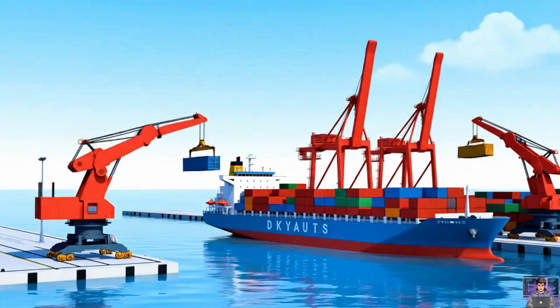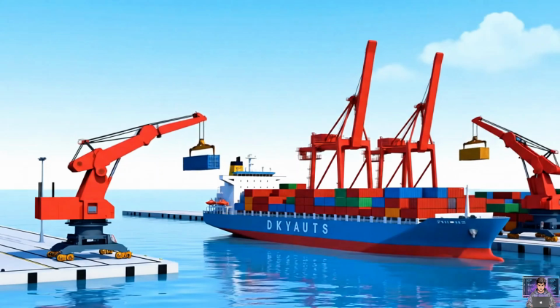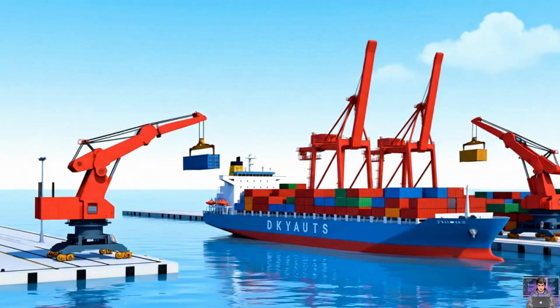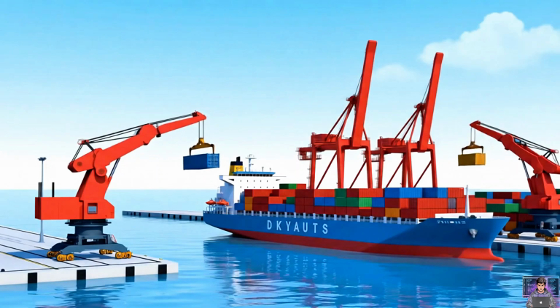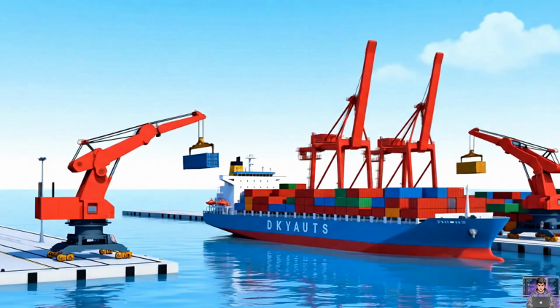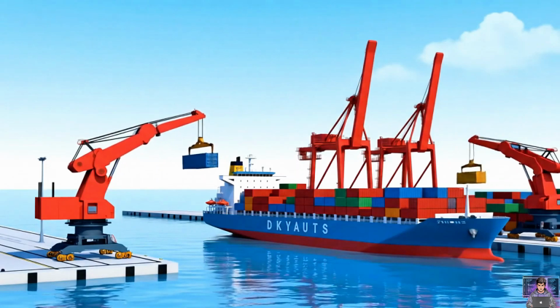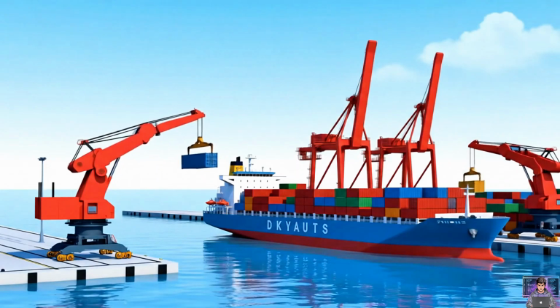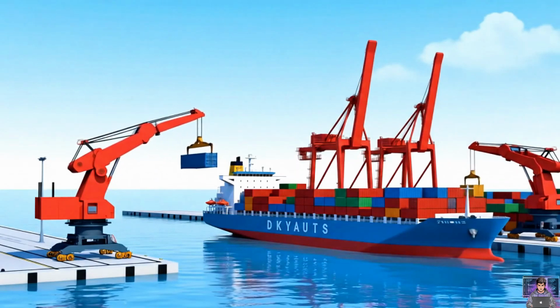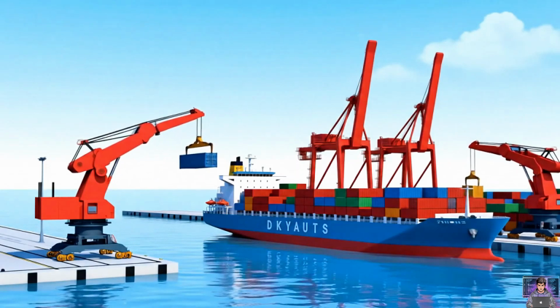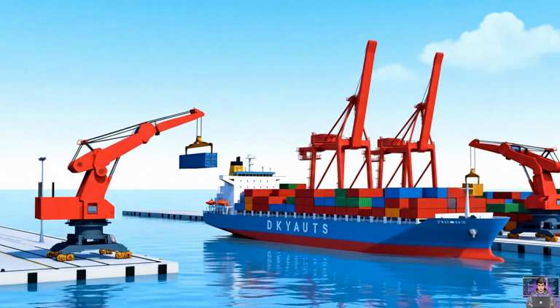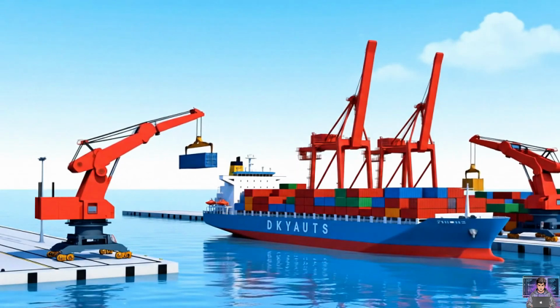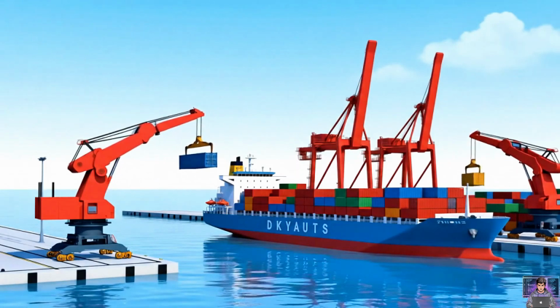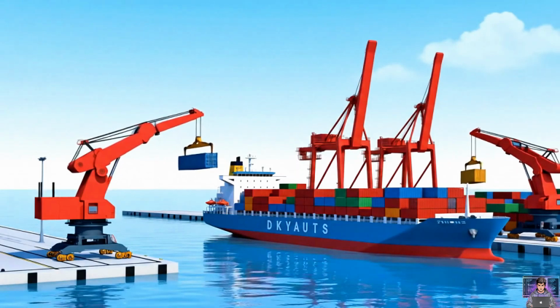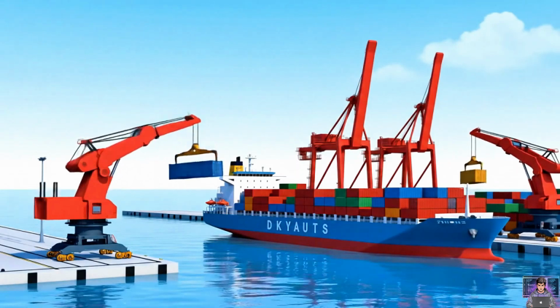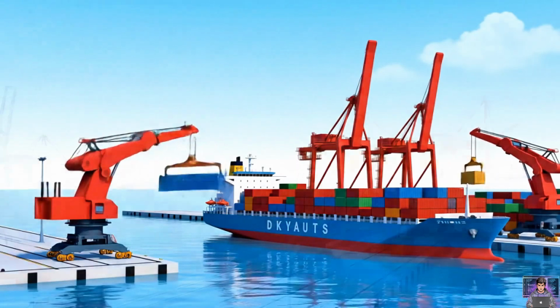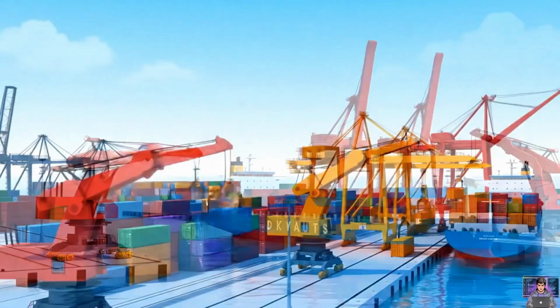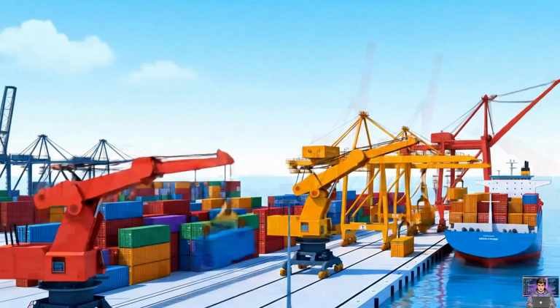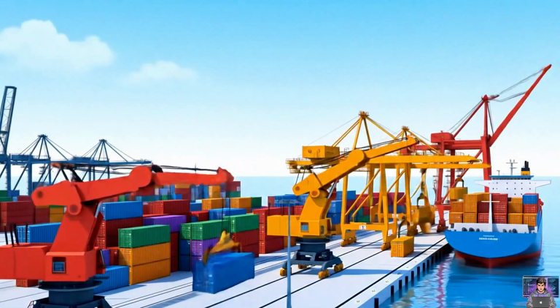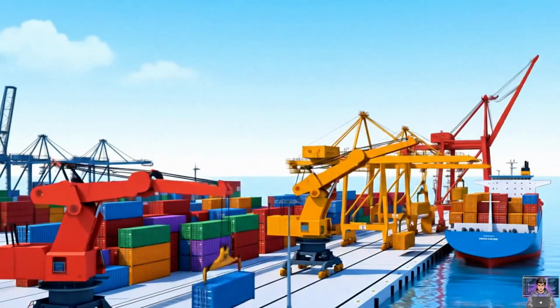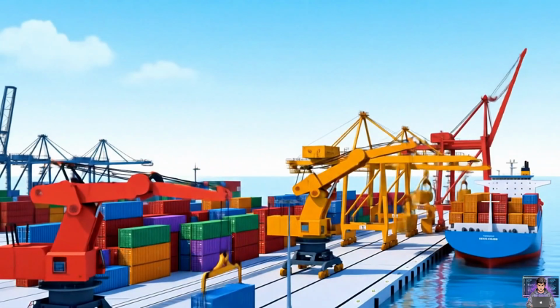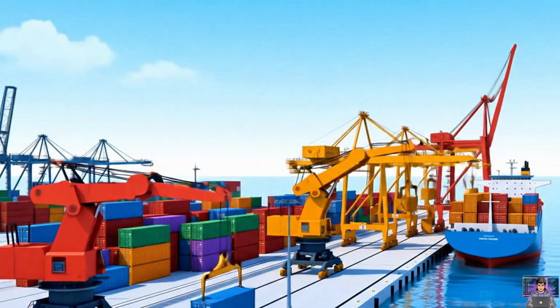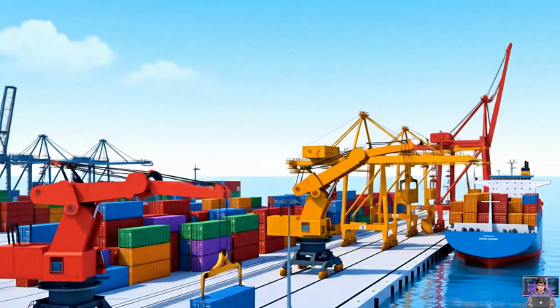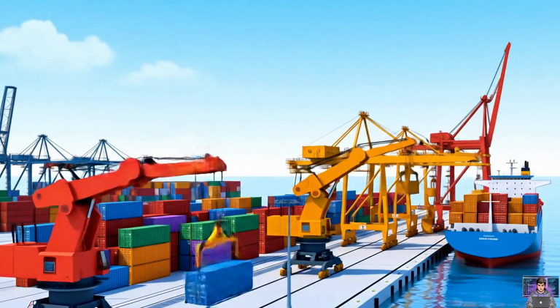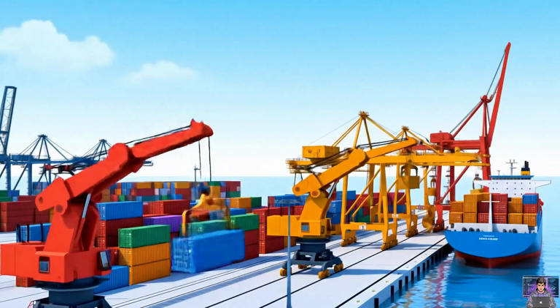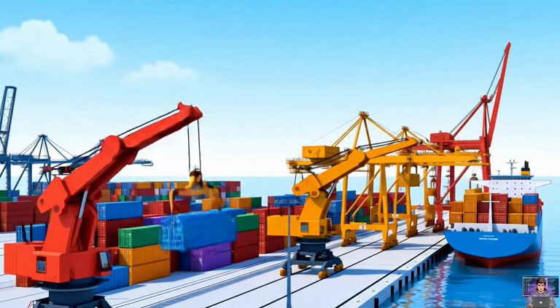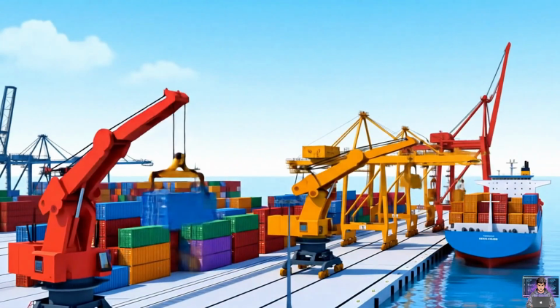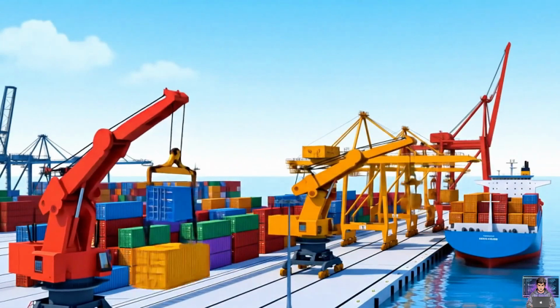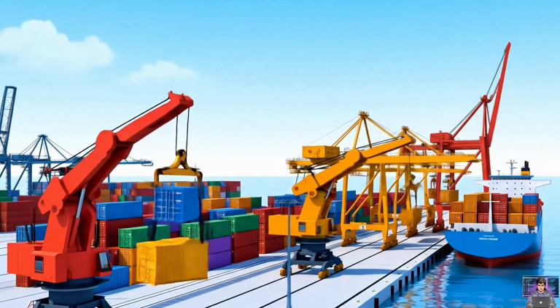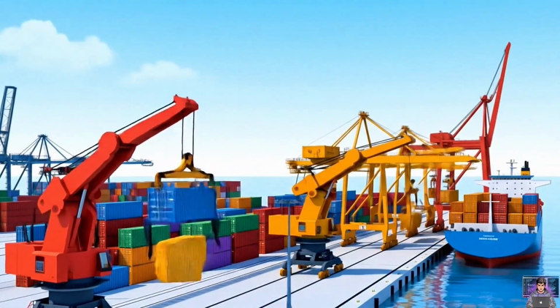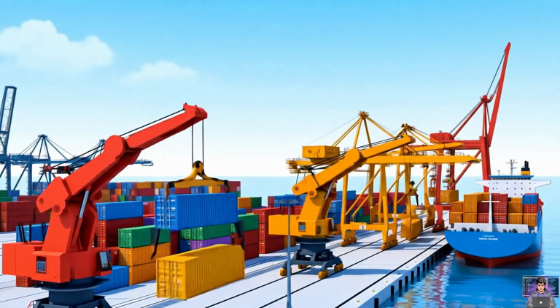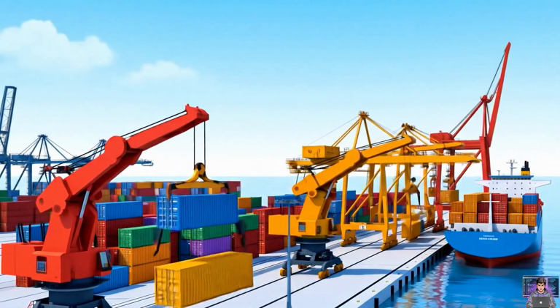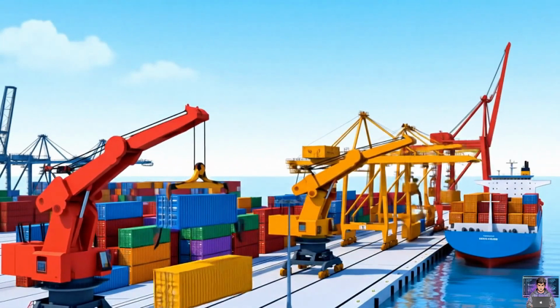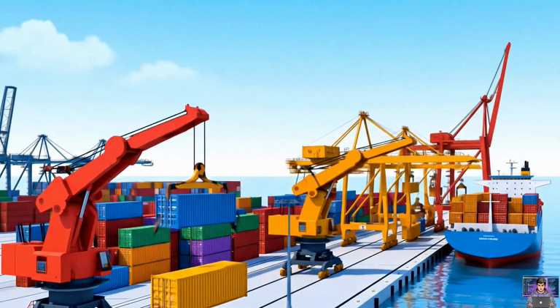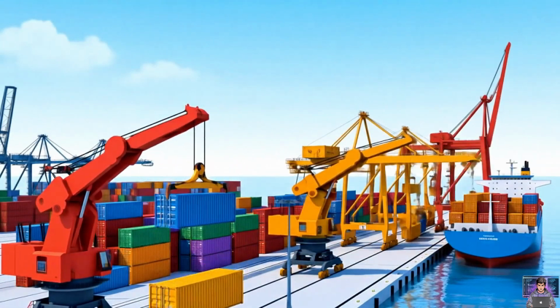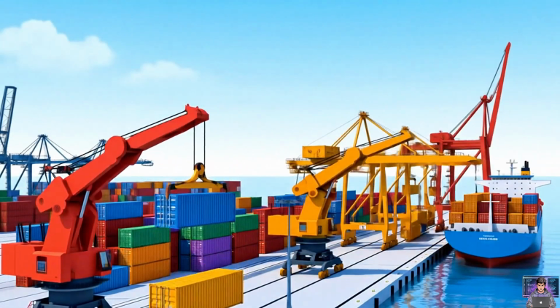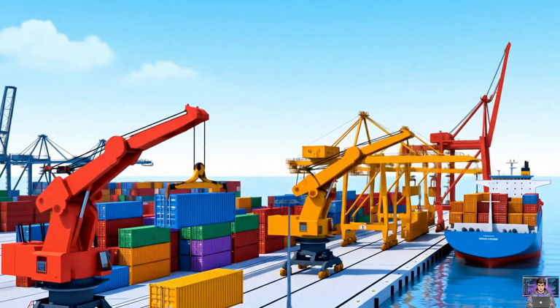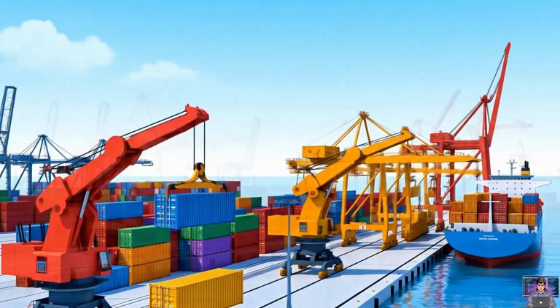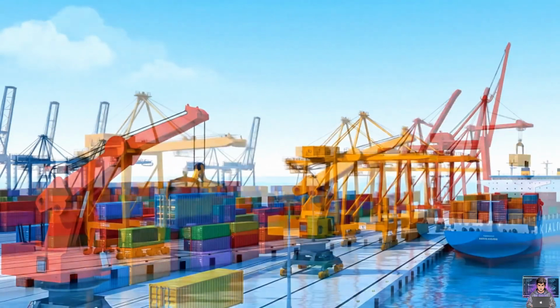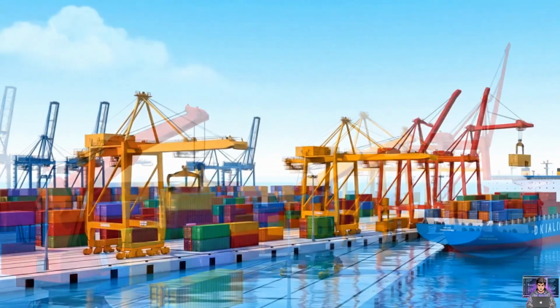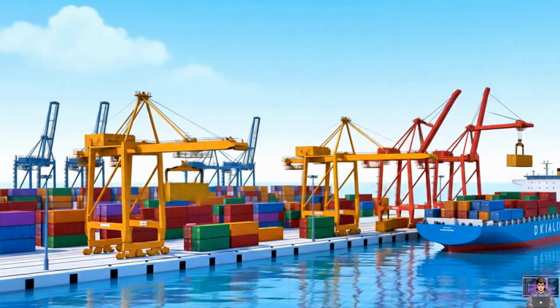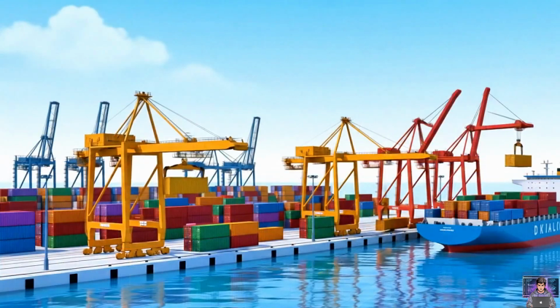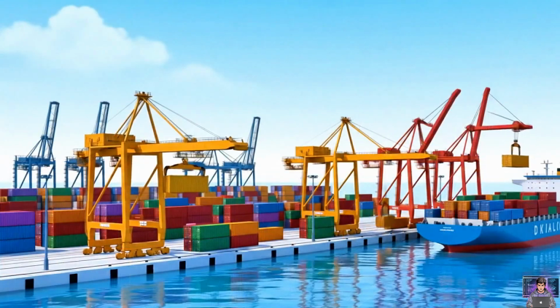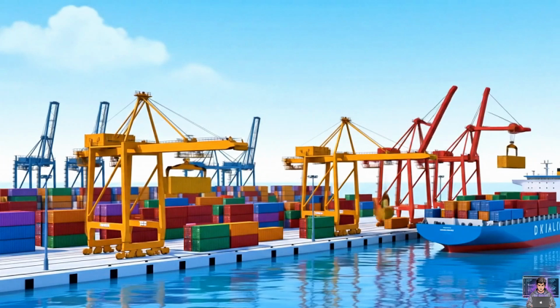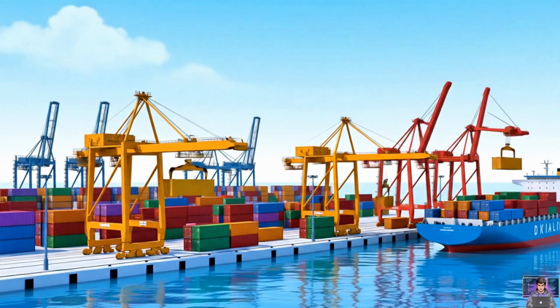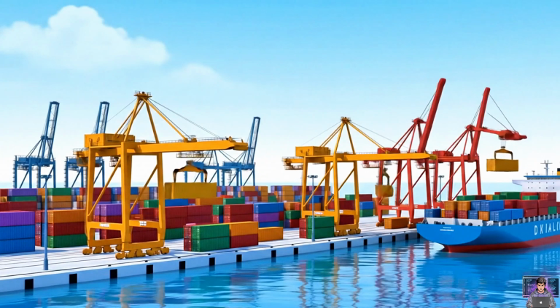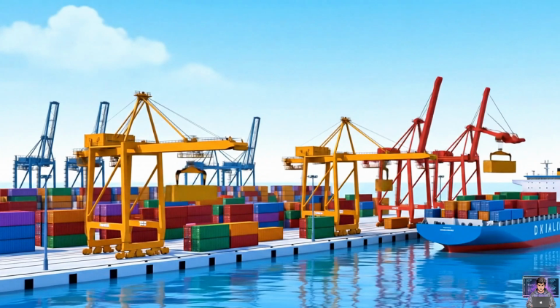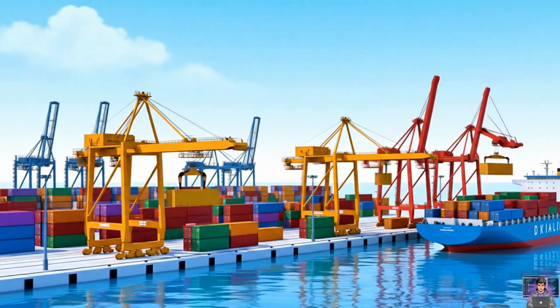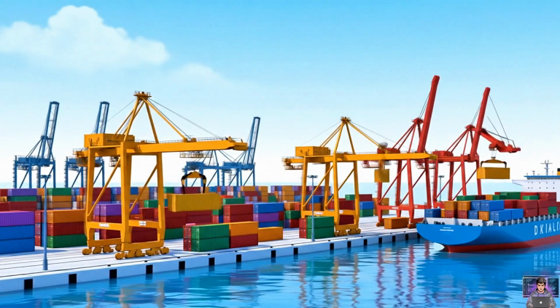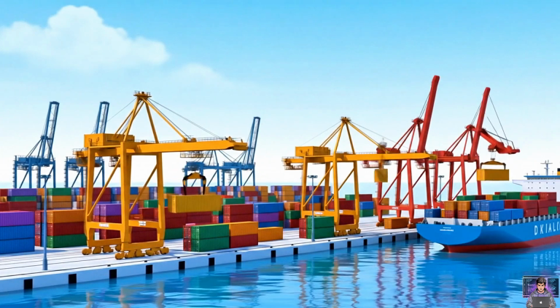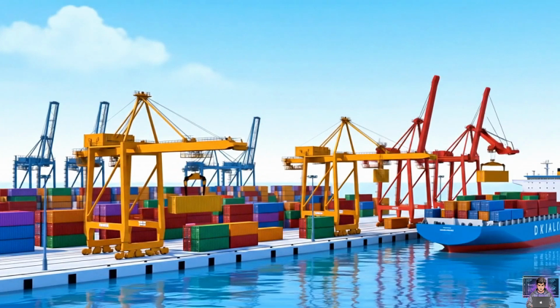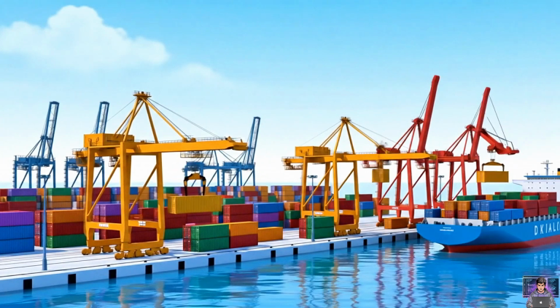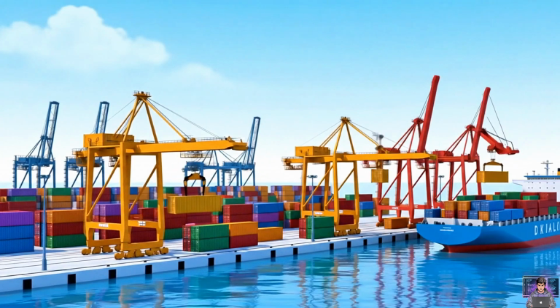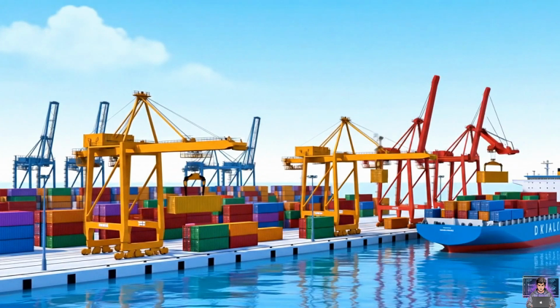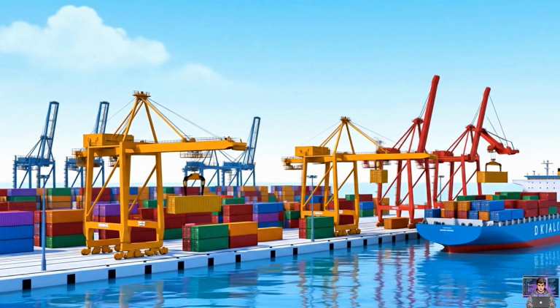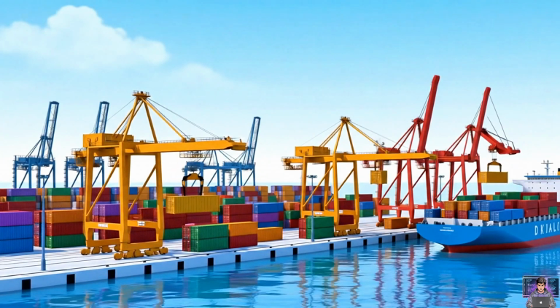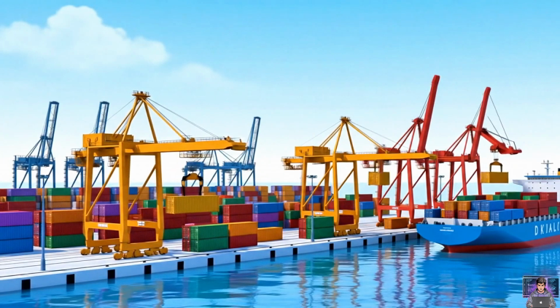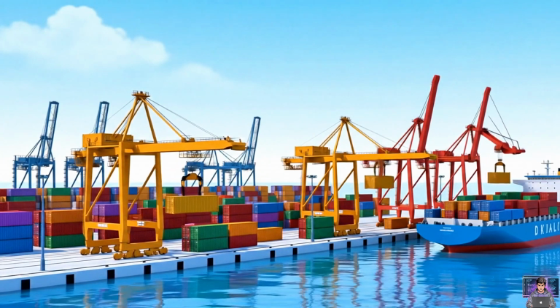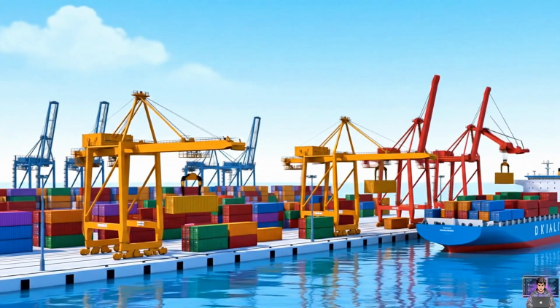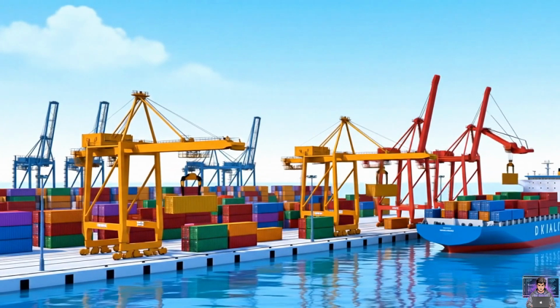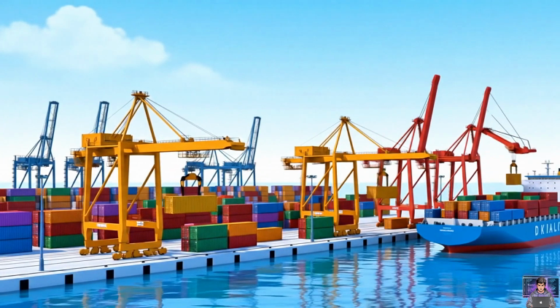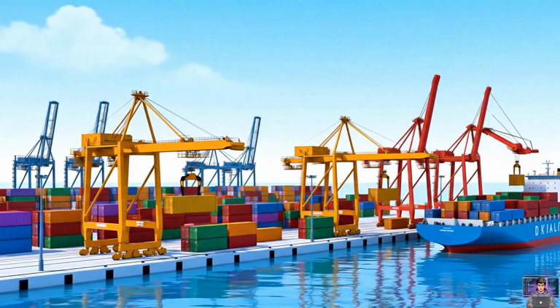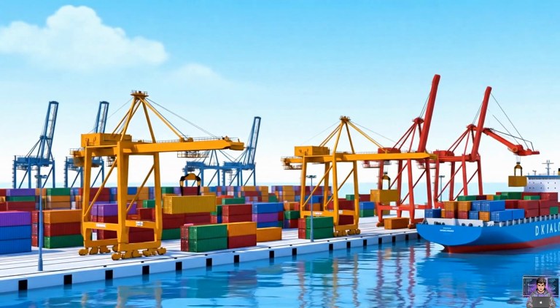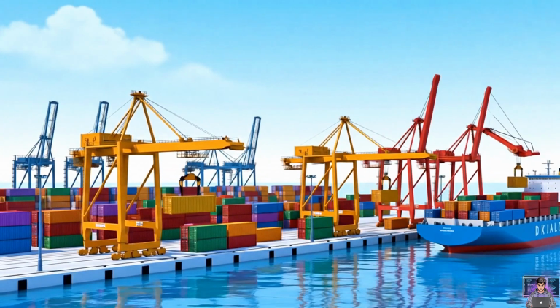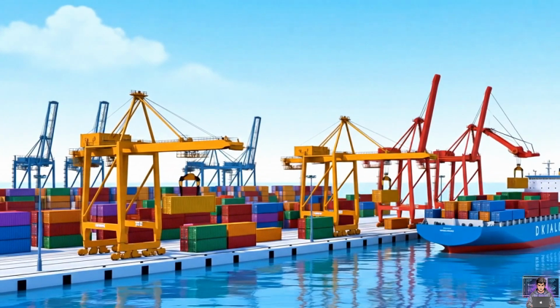Cargo ships transport goods. Cranes load and unload containers efficiently, facilitating global trade and connecting distant markets.